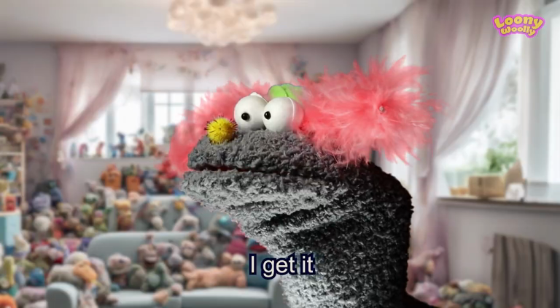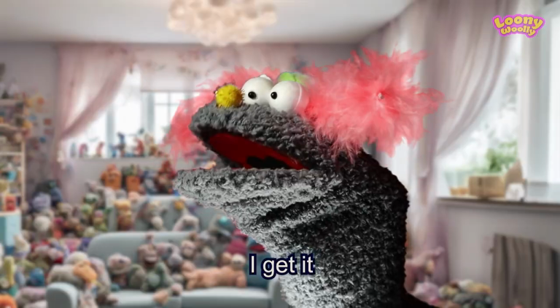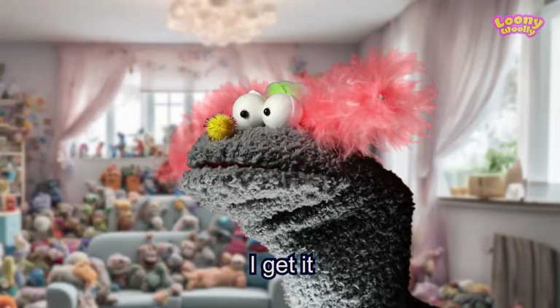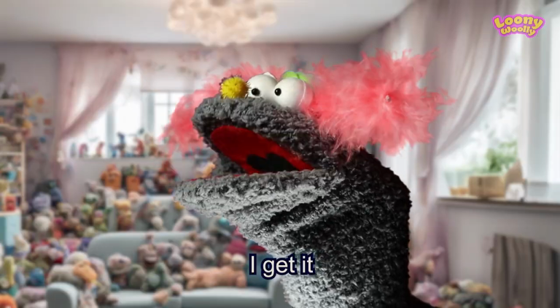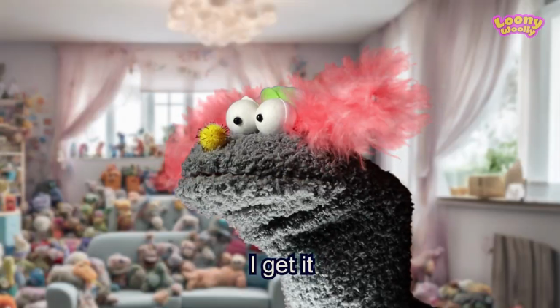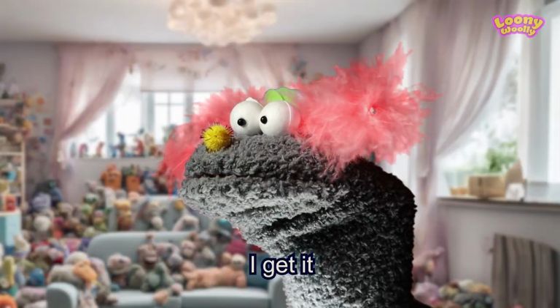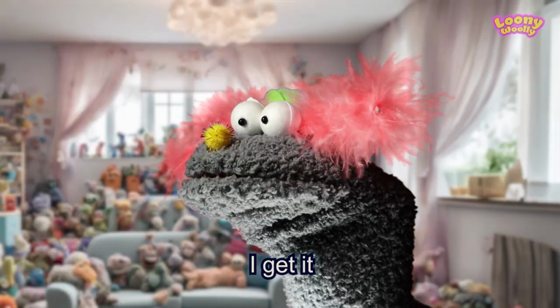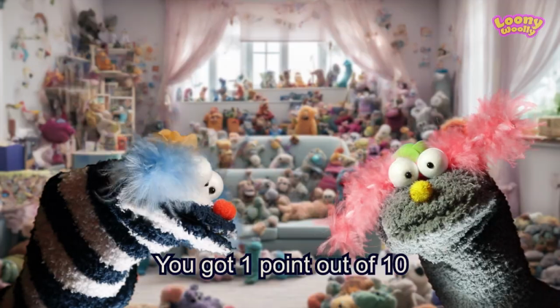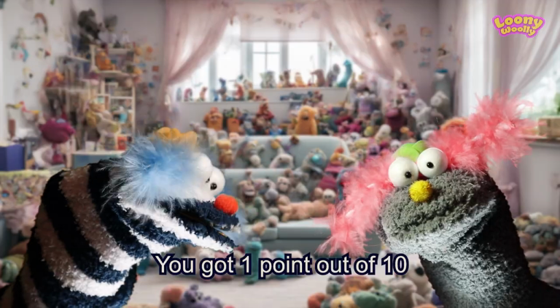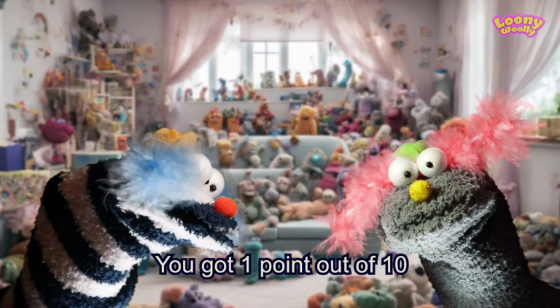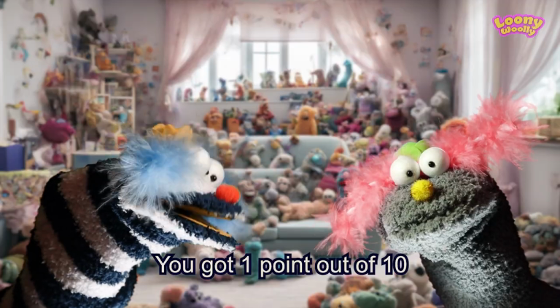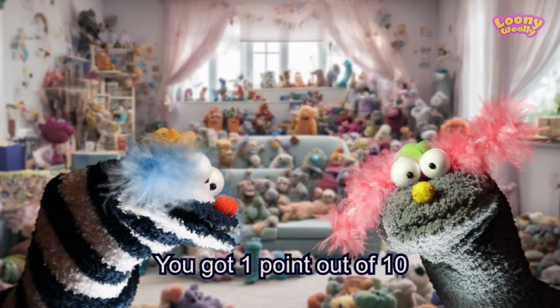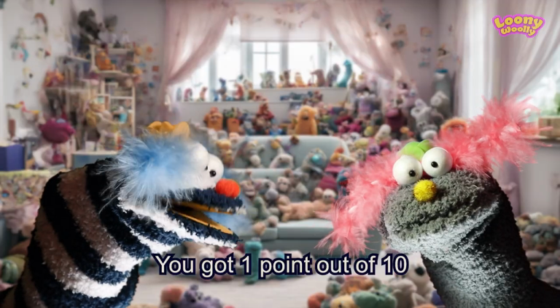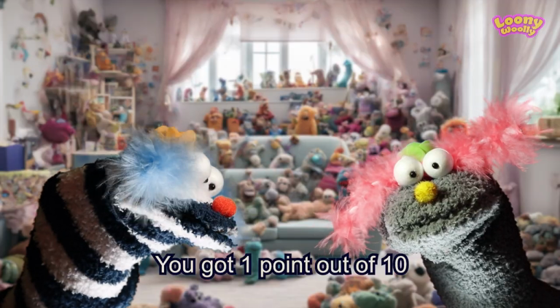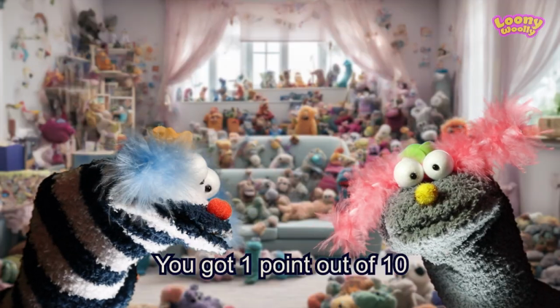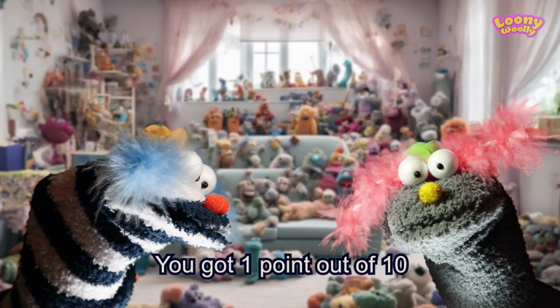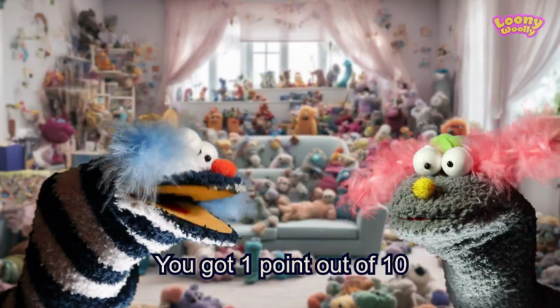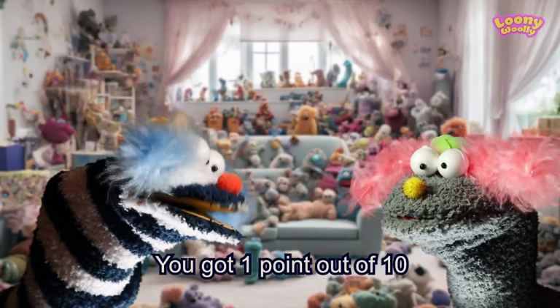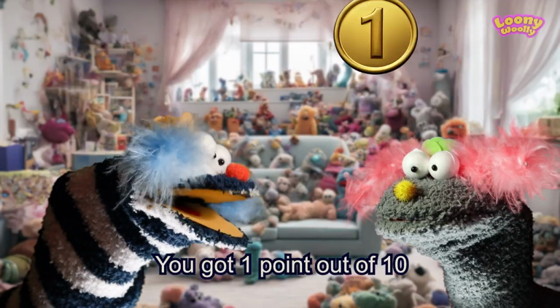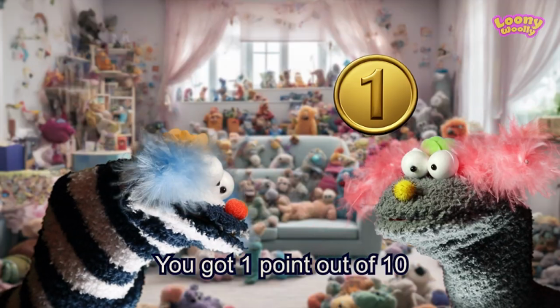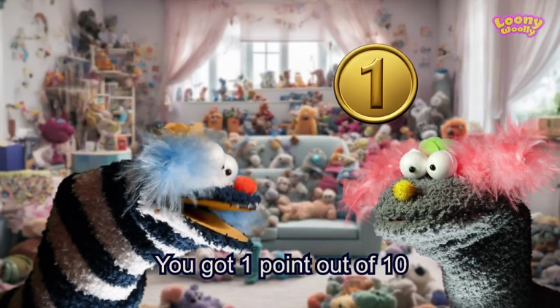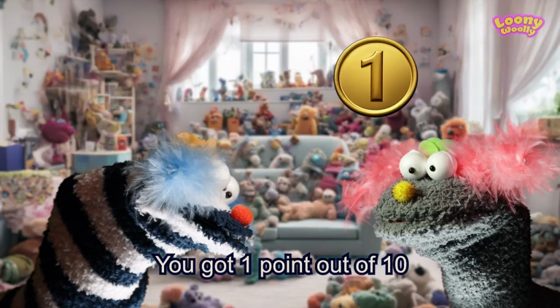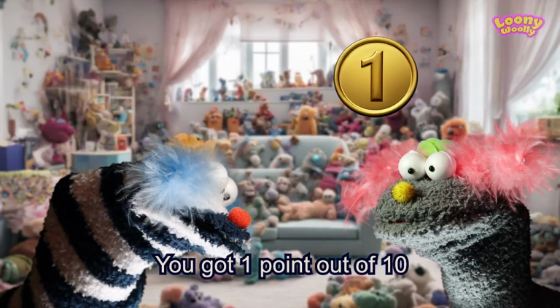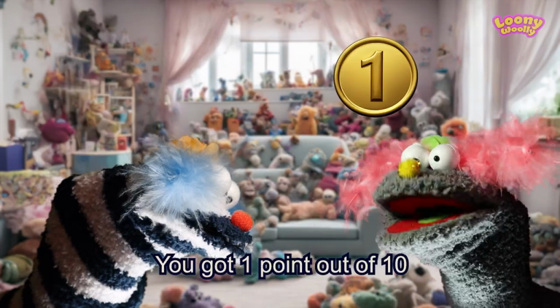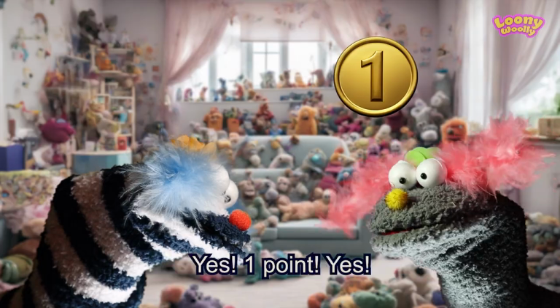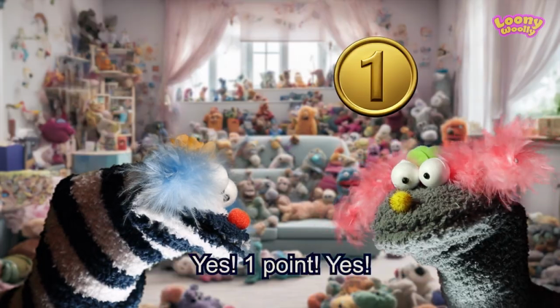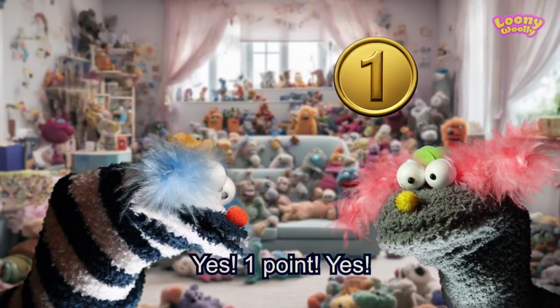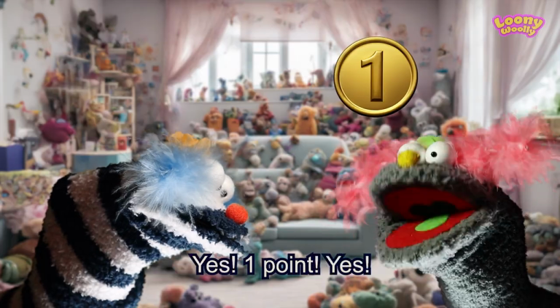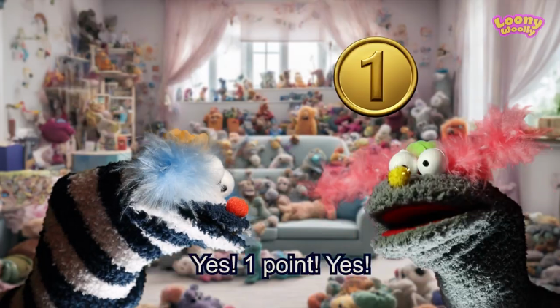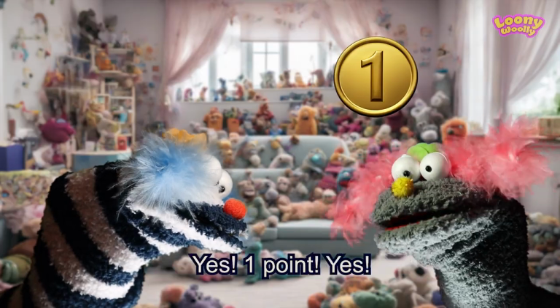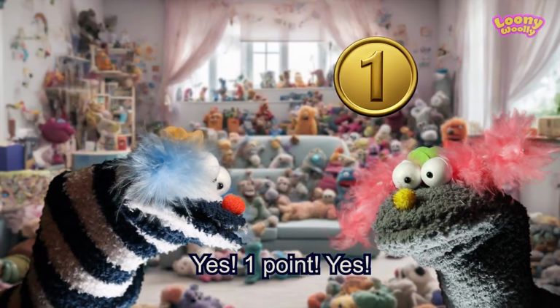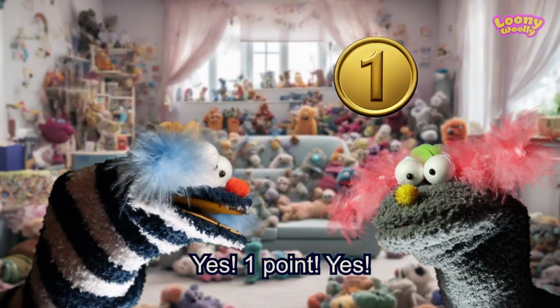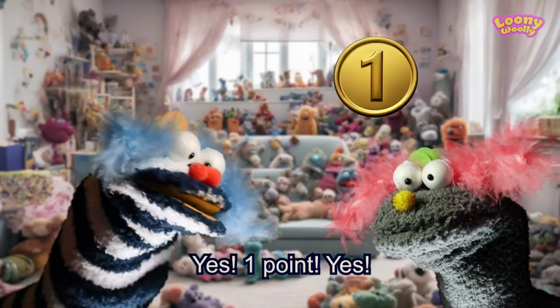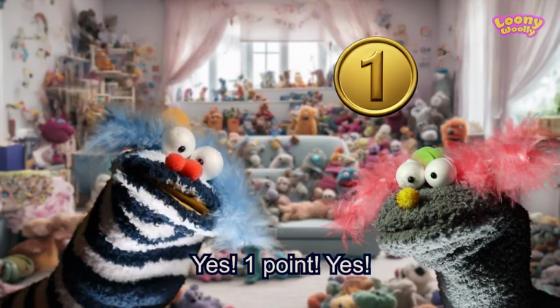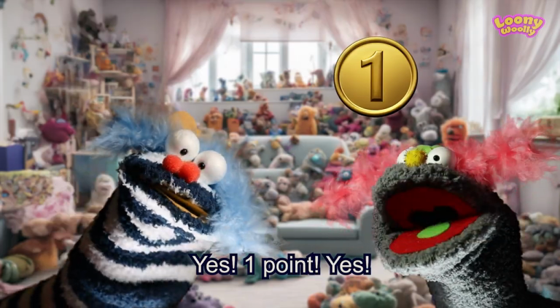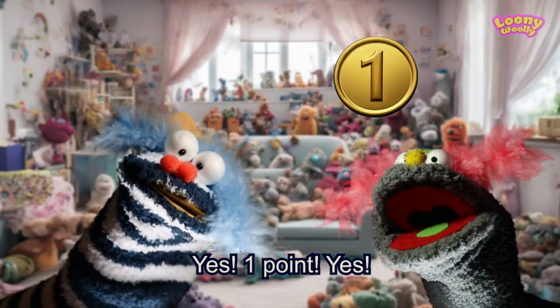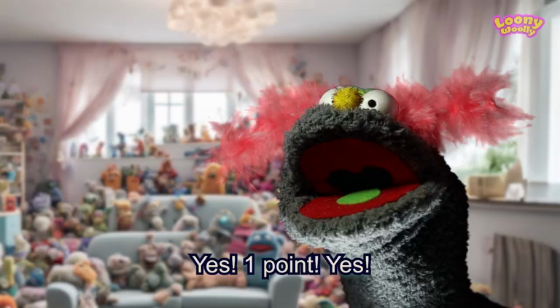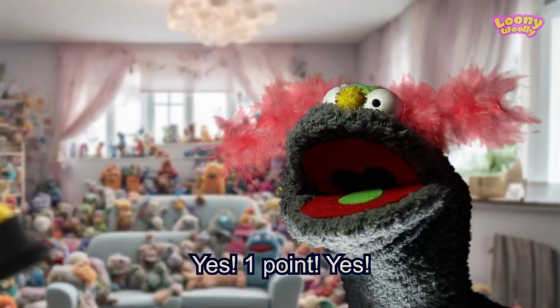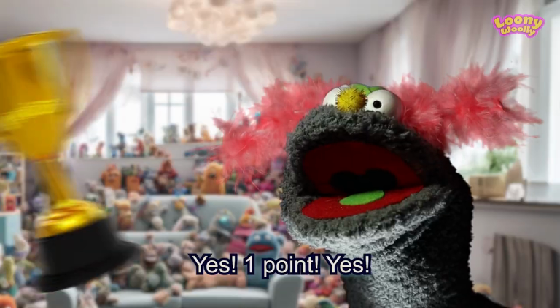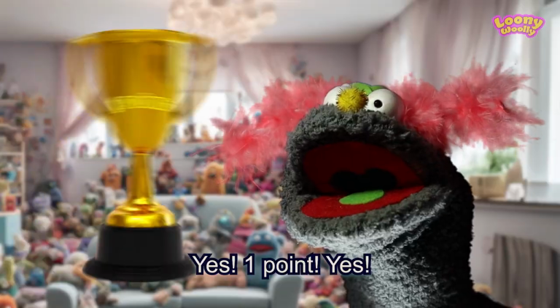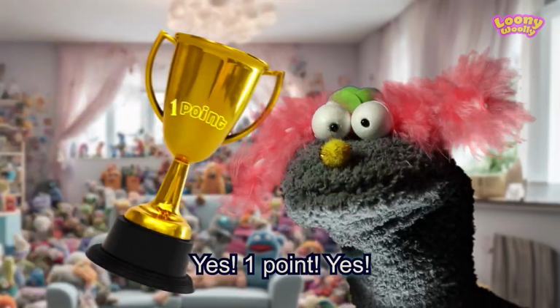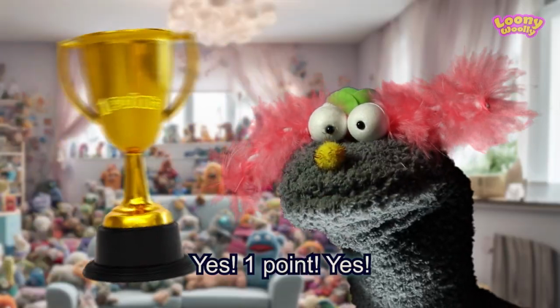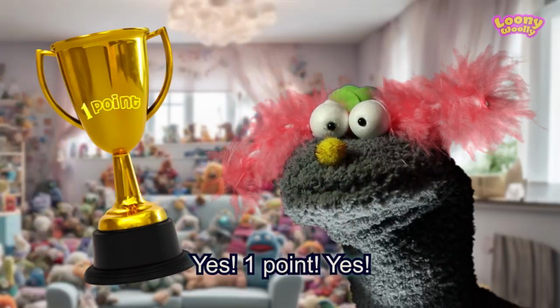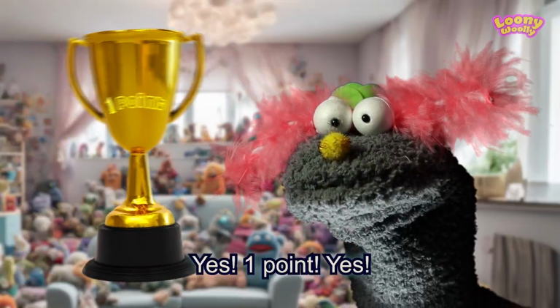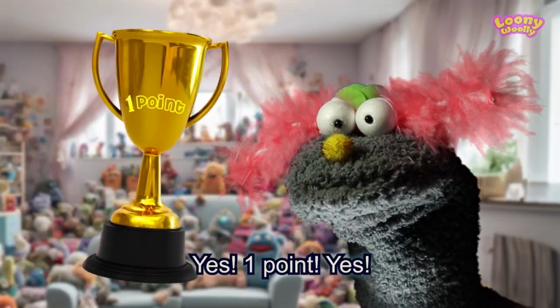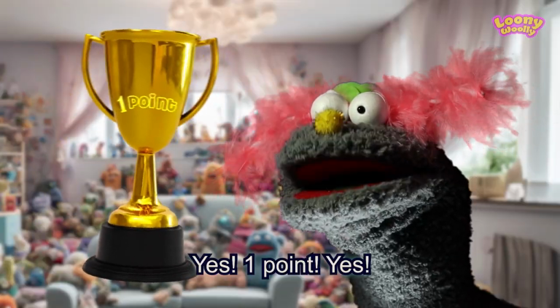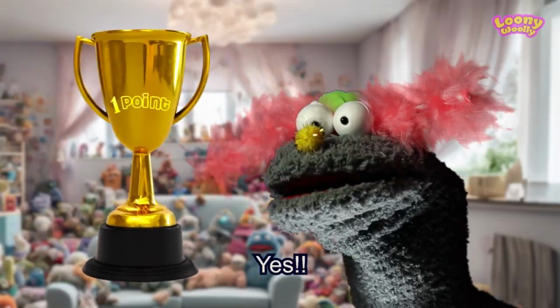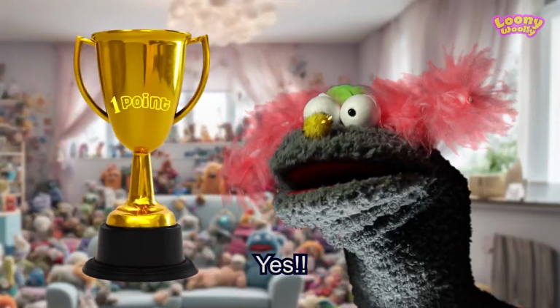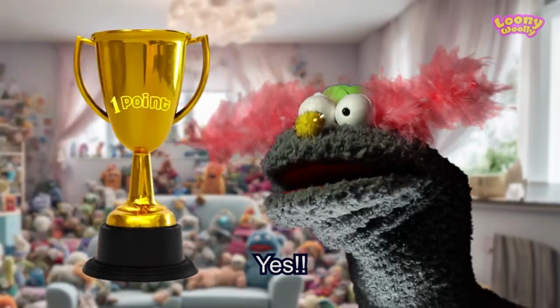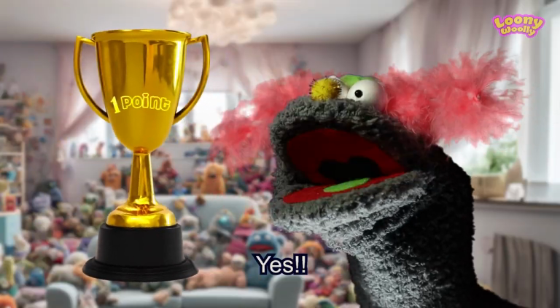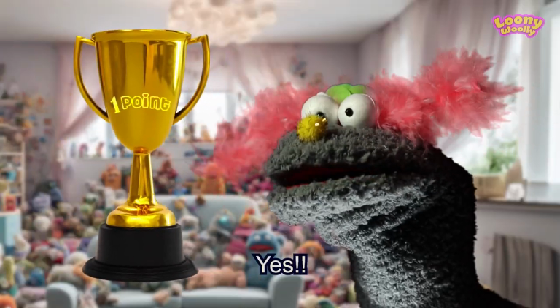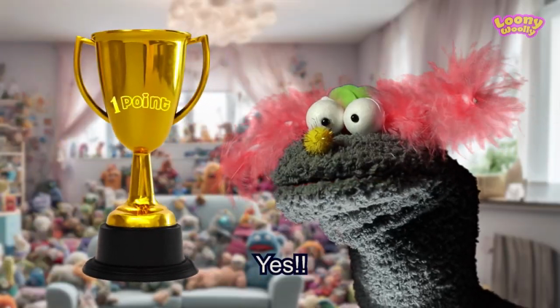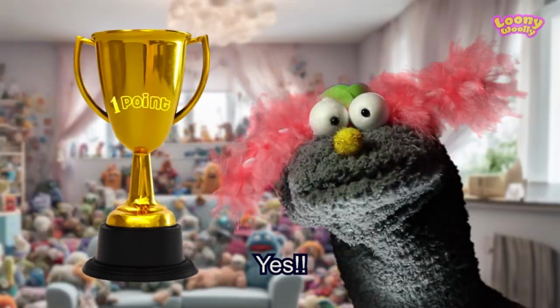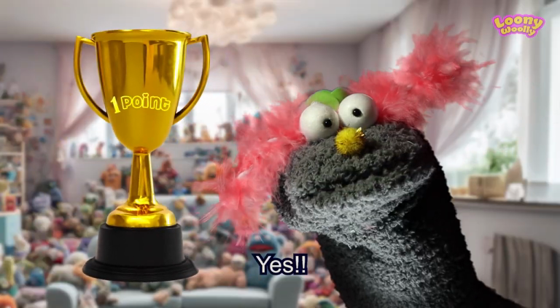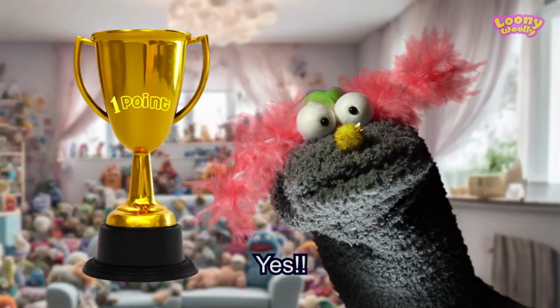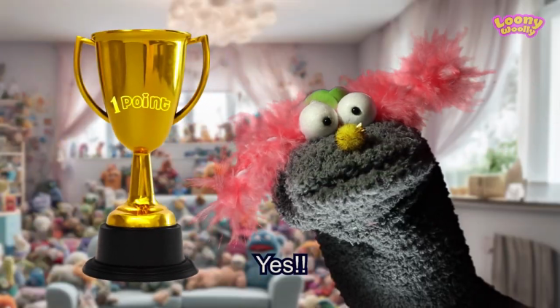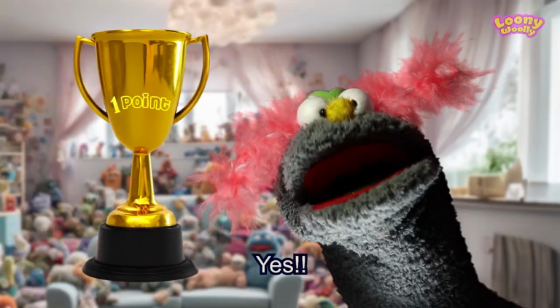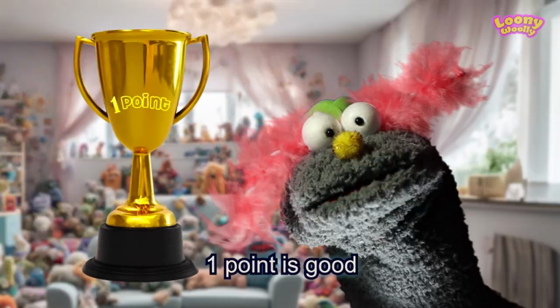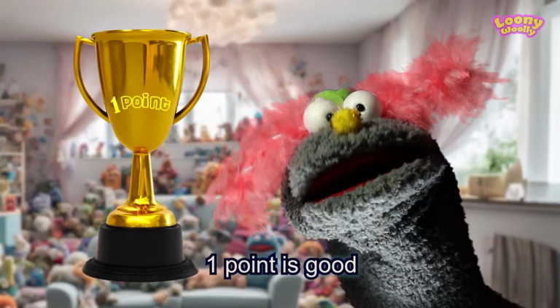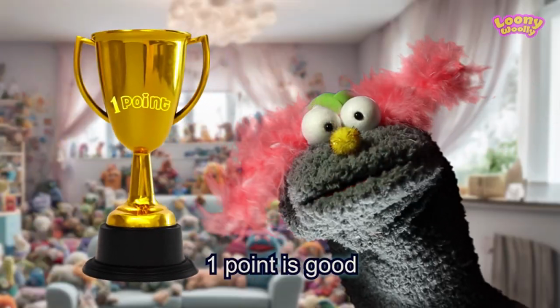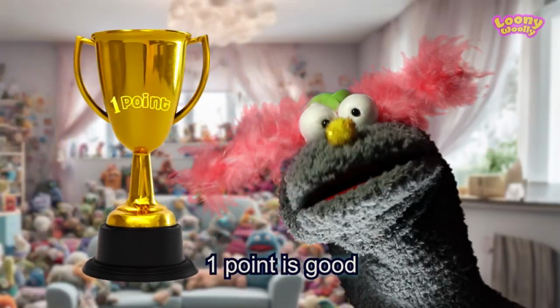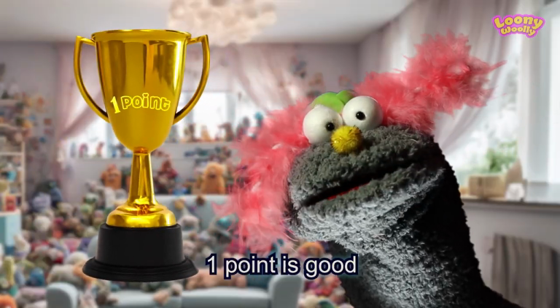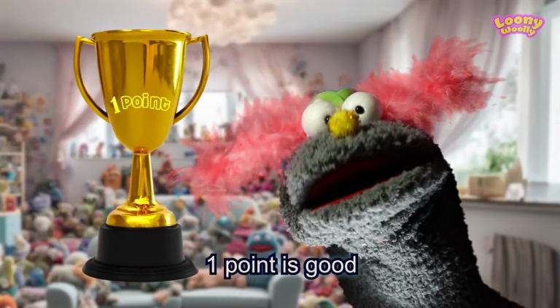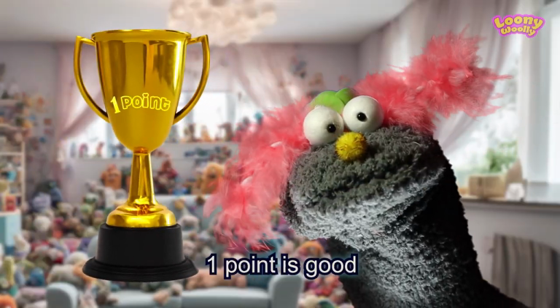I get it. You got one point out of ten. Yes, one point. Yes! One point is good.